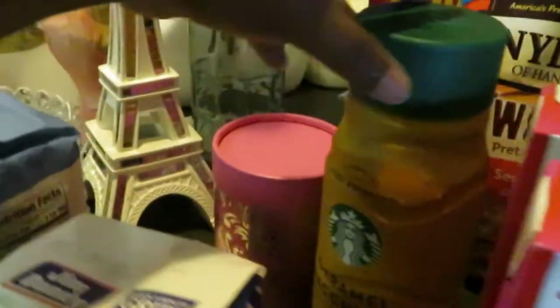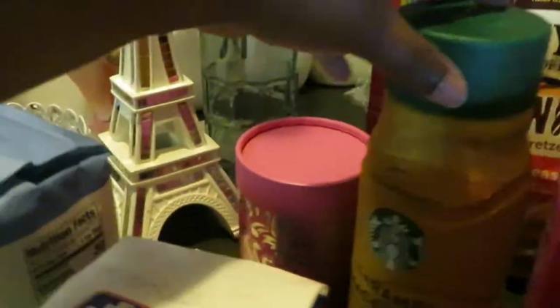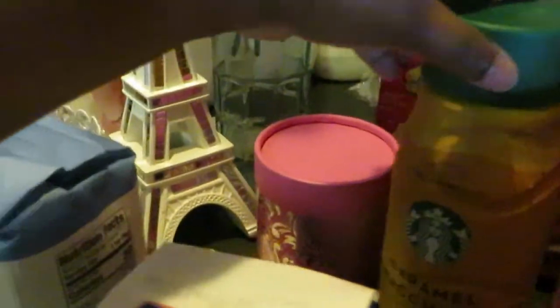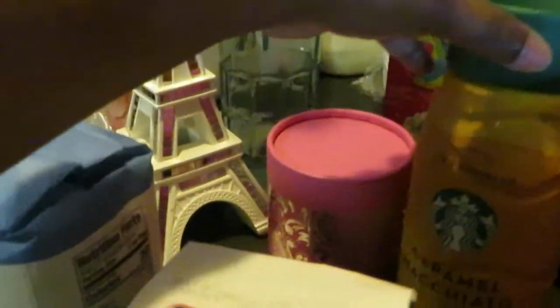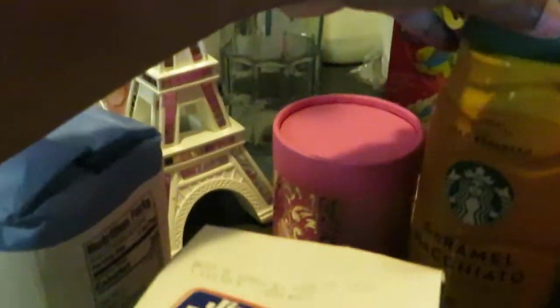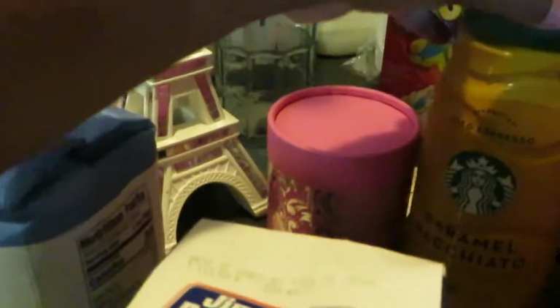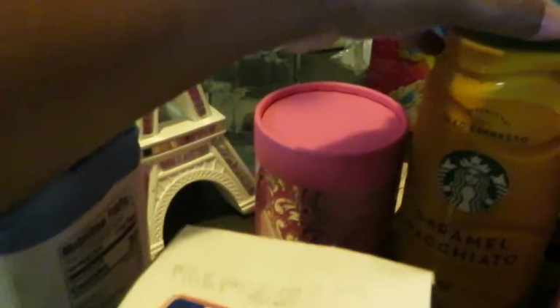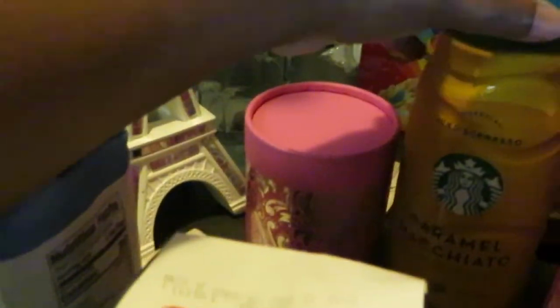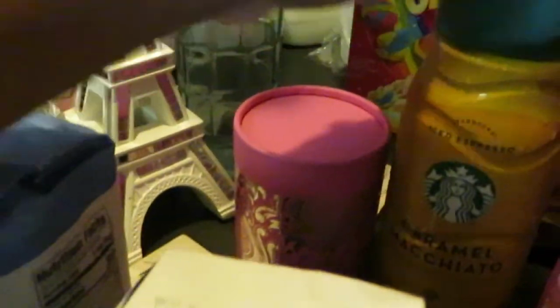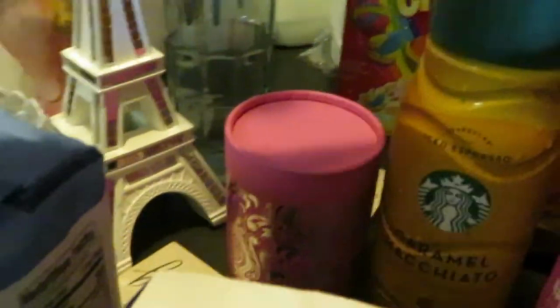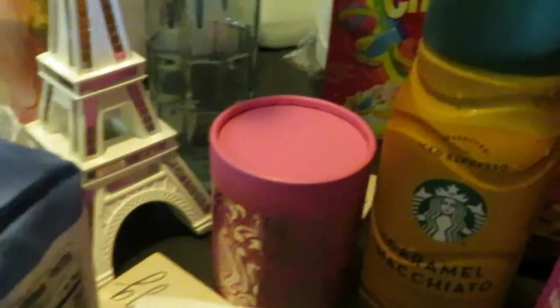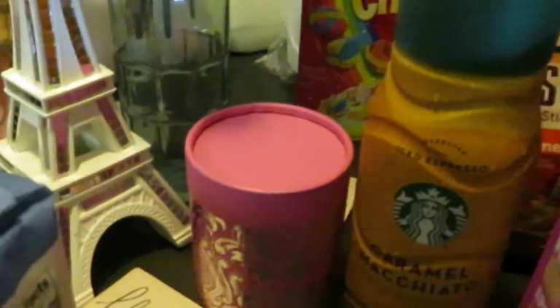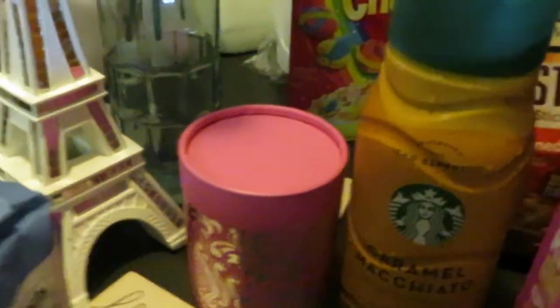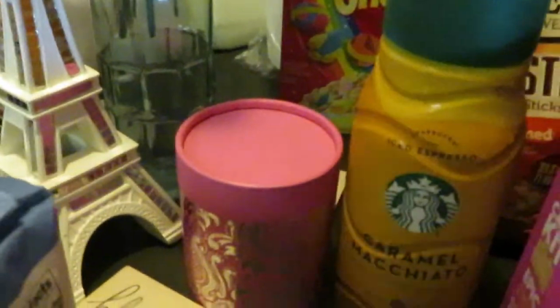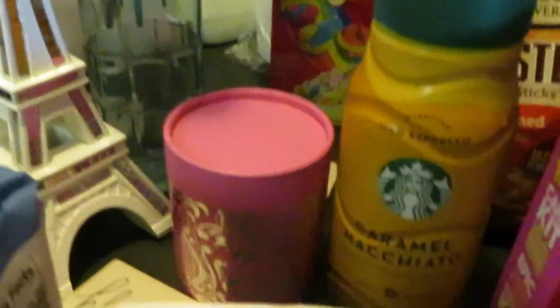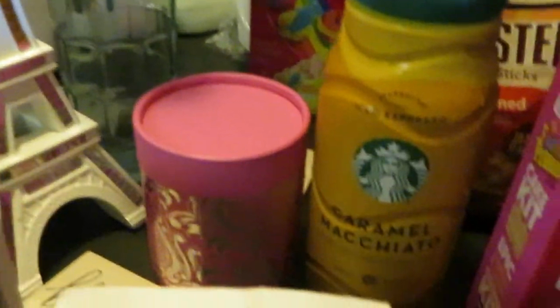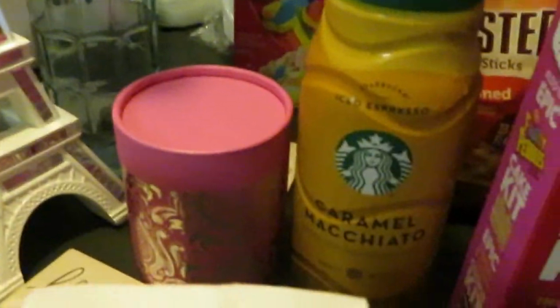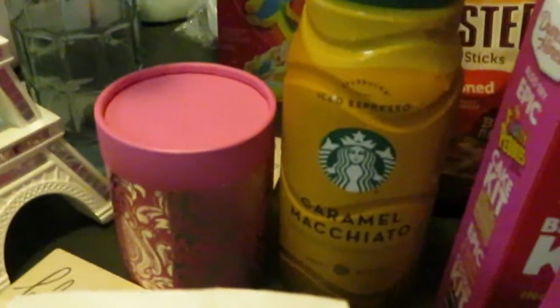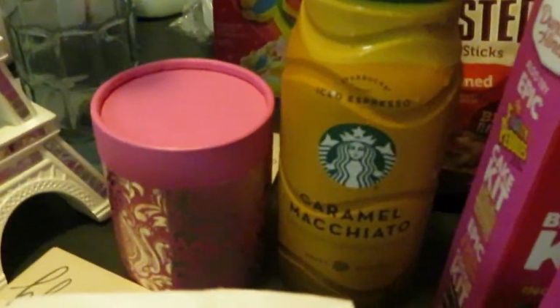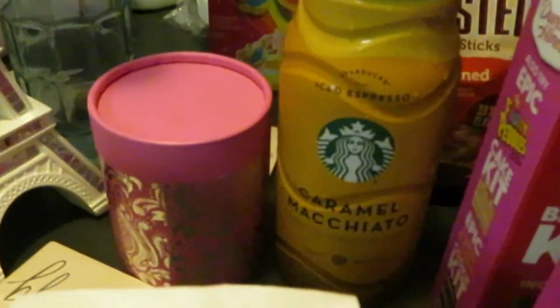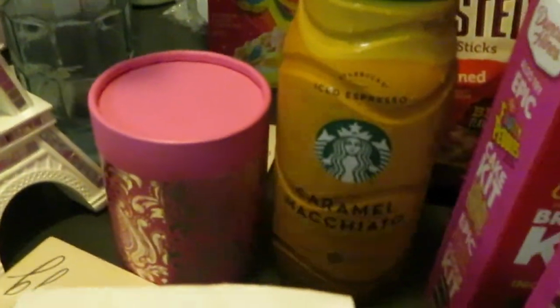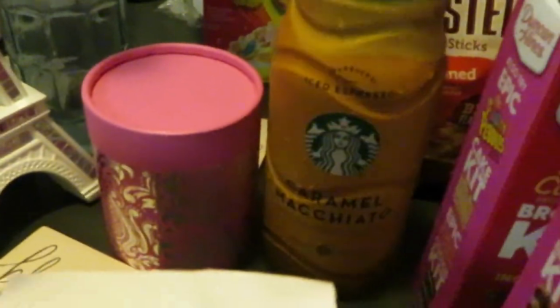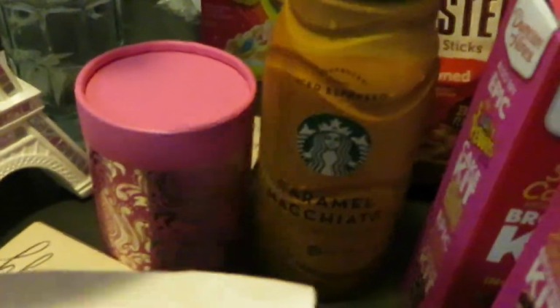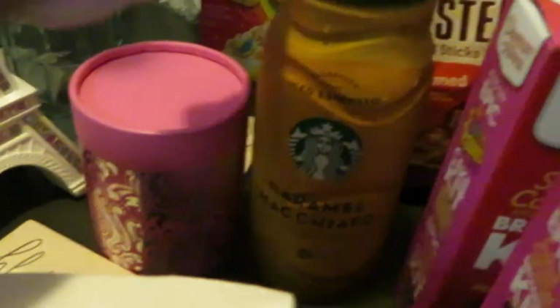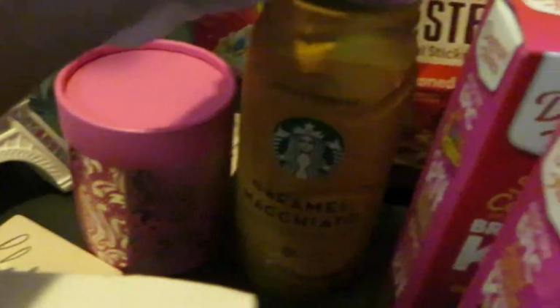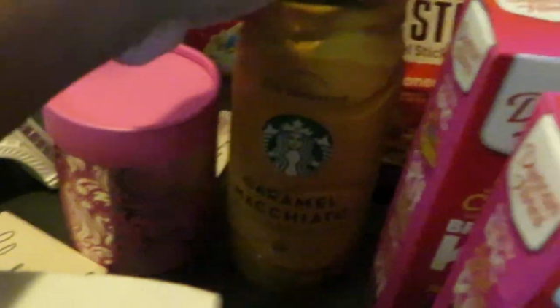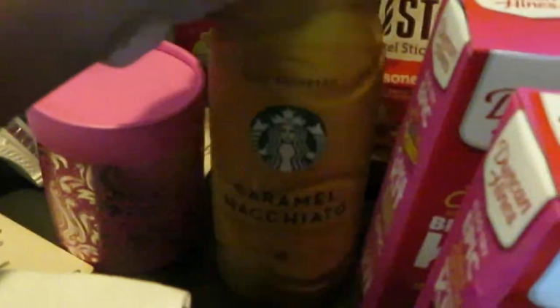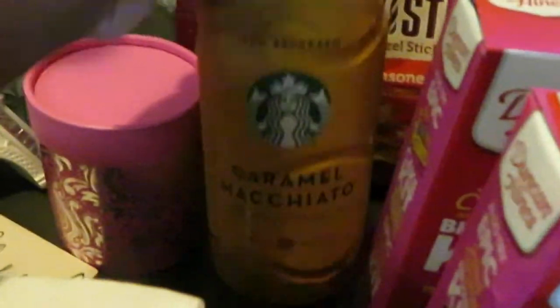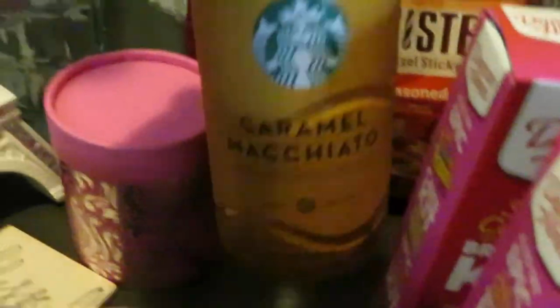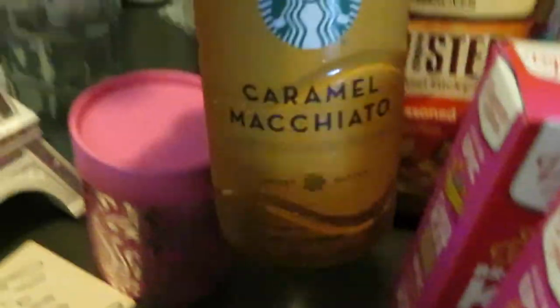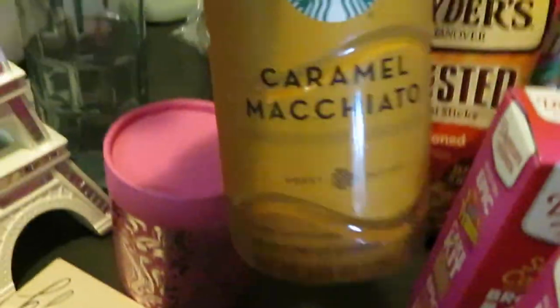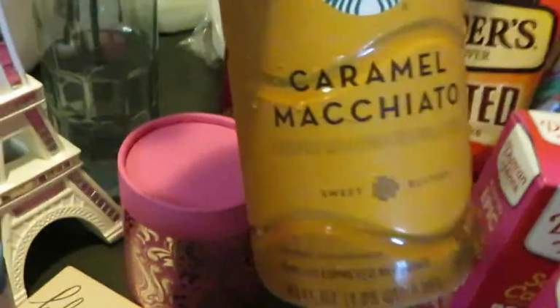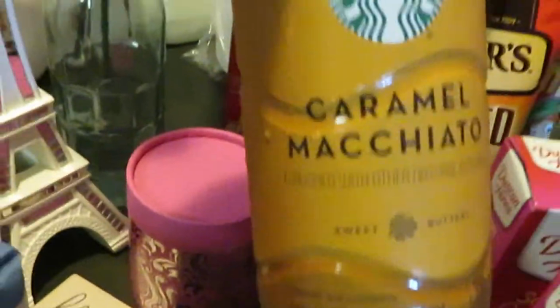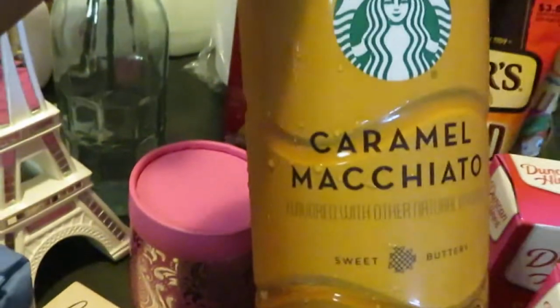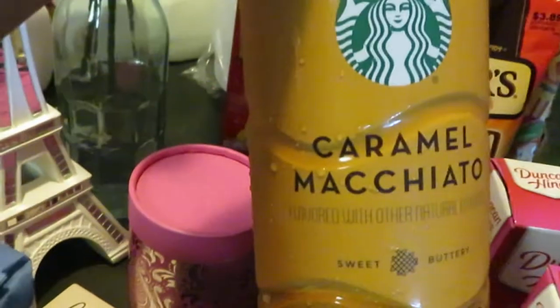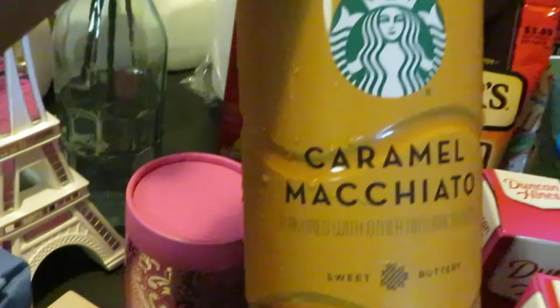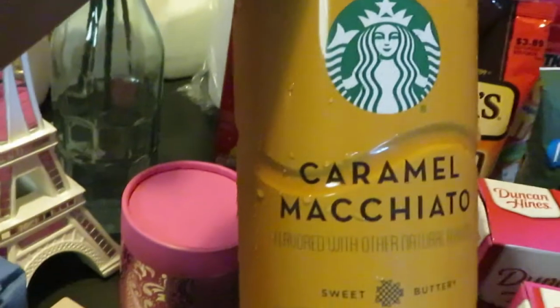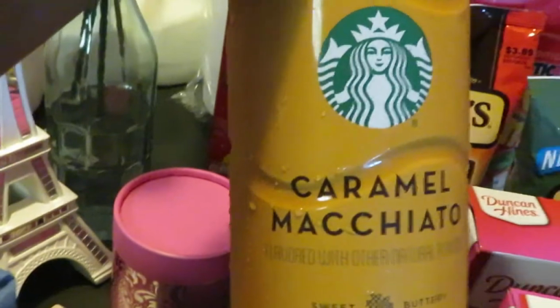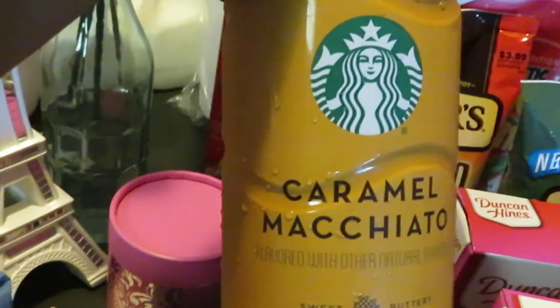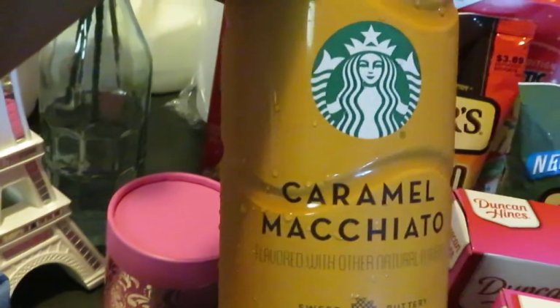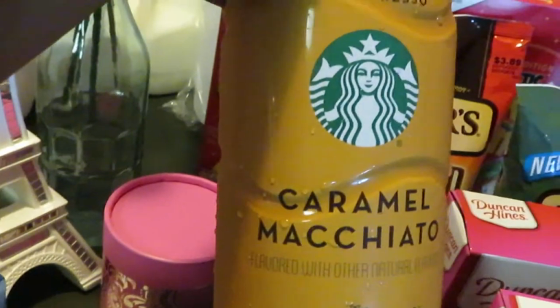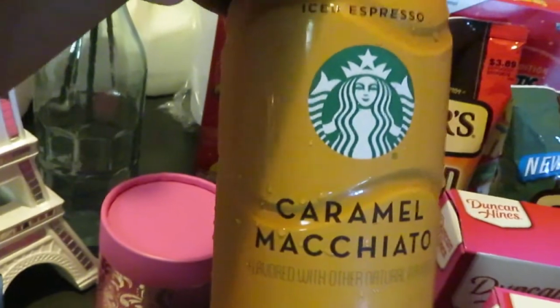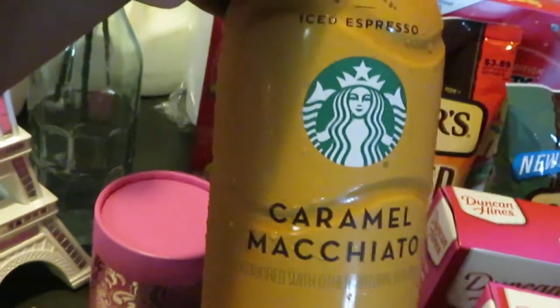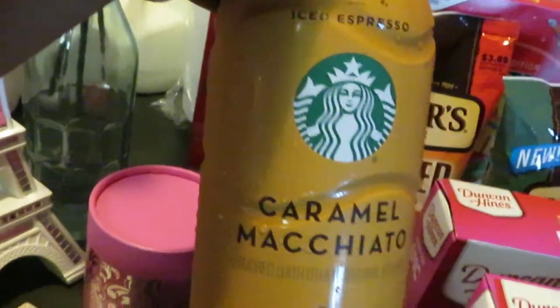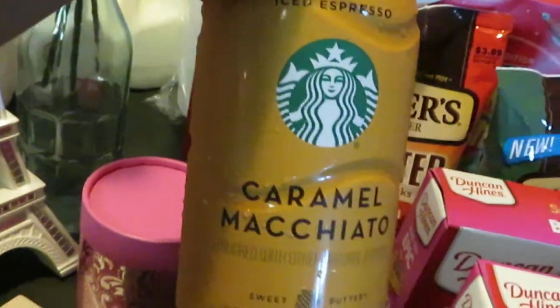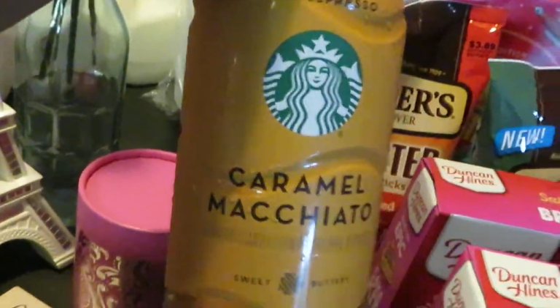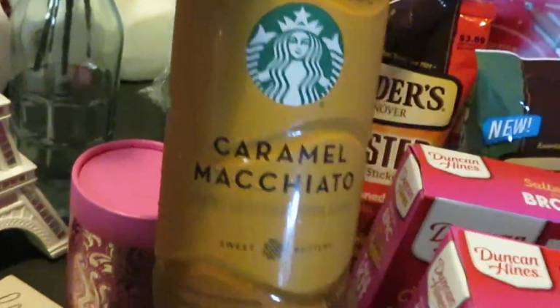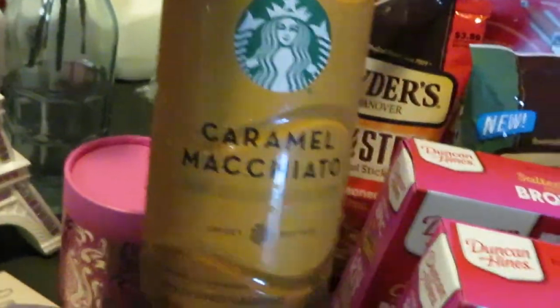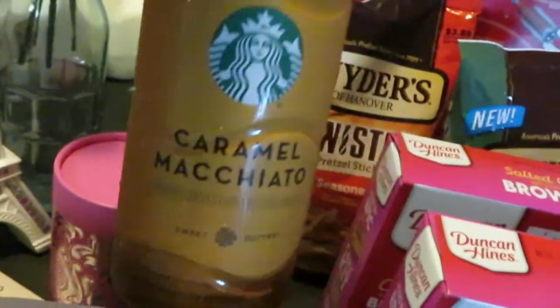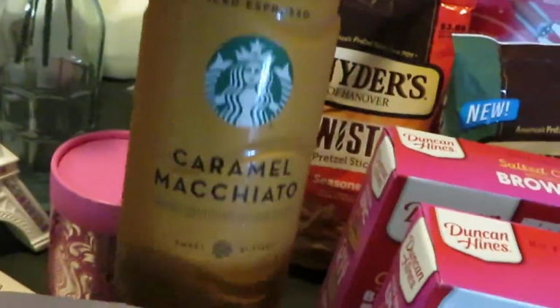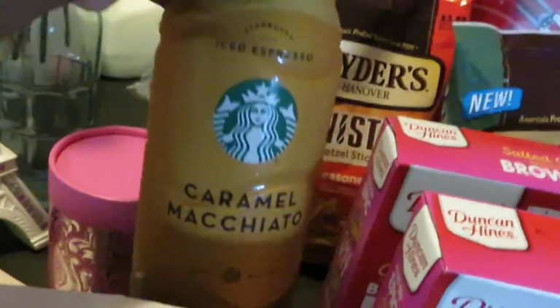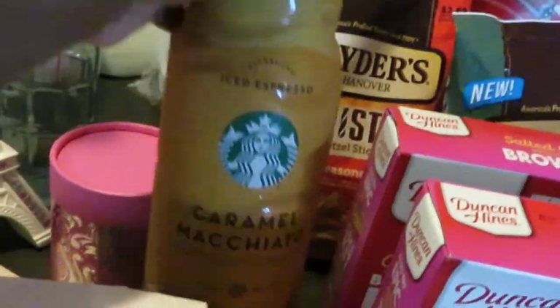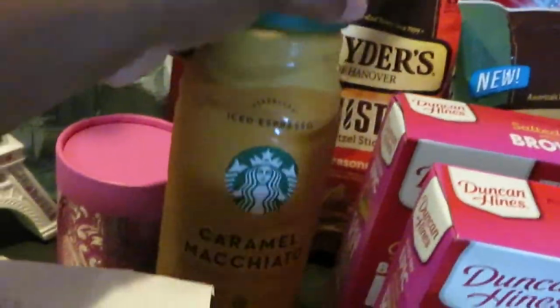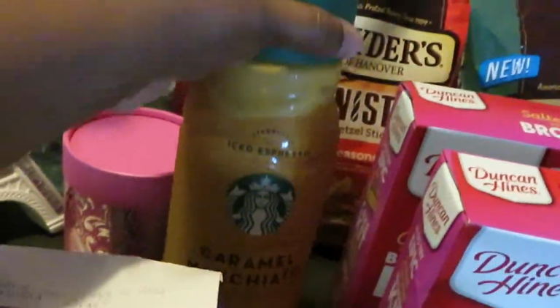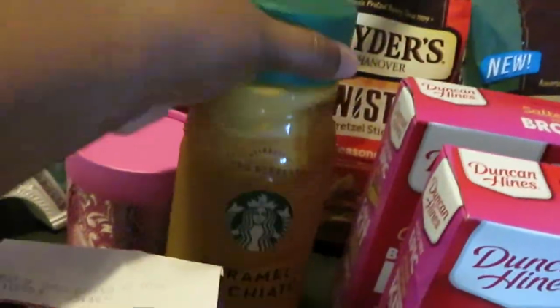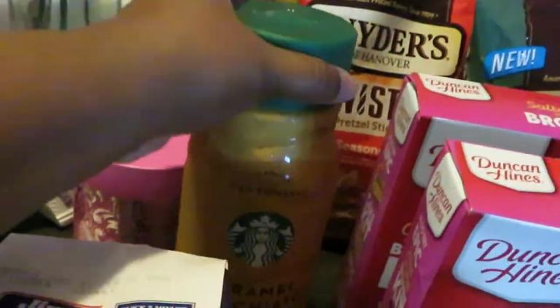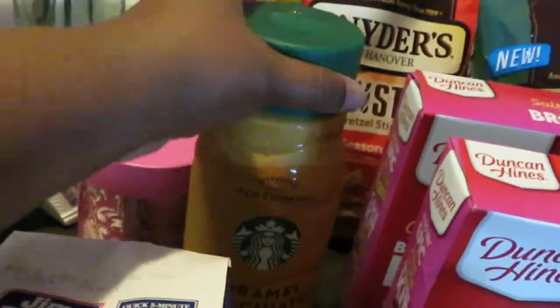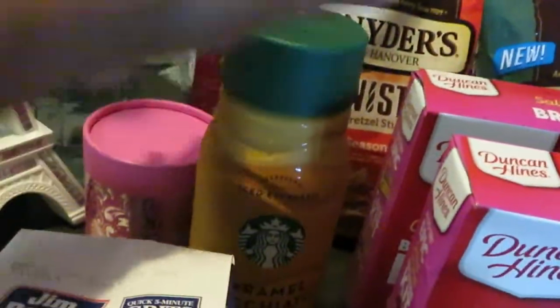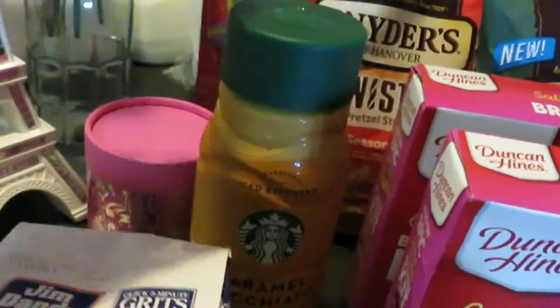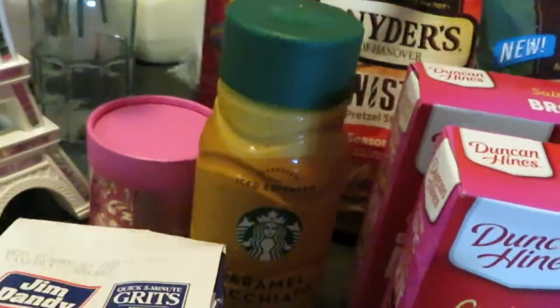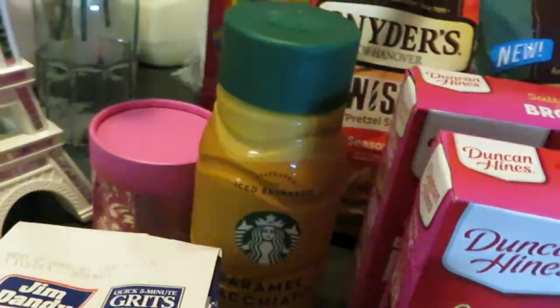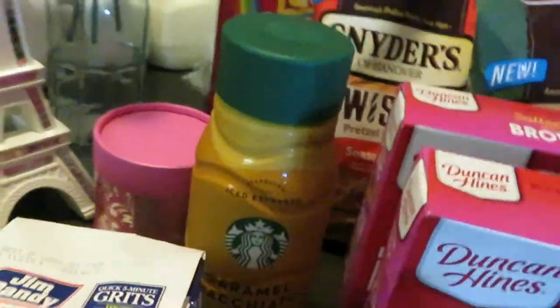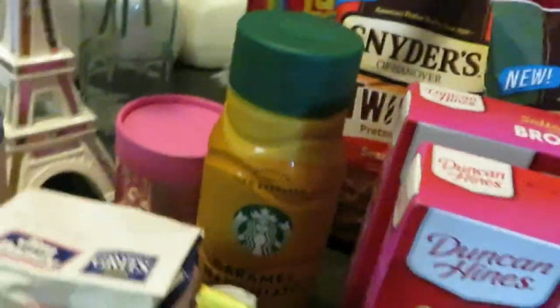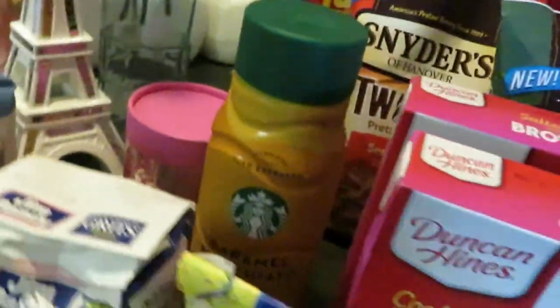And of course you guys know my Starbucks caramel macchiato for my iced coffees, priced at $4.99.